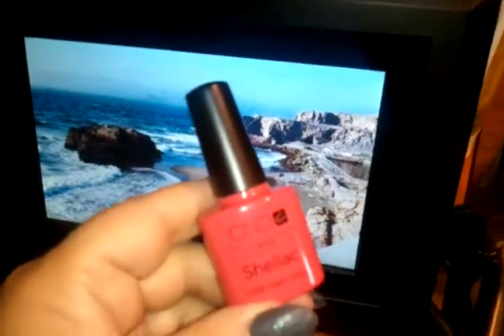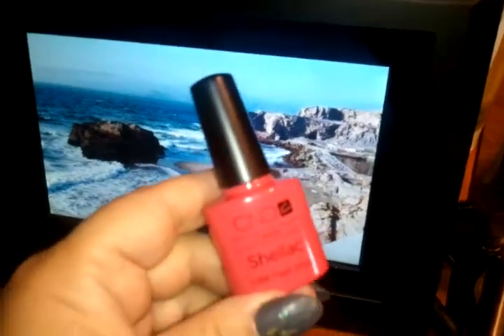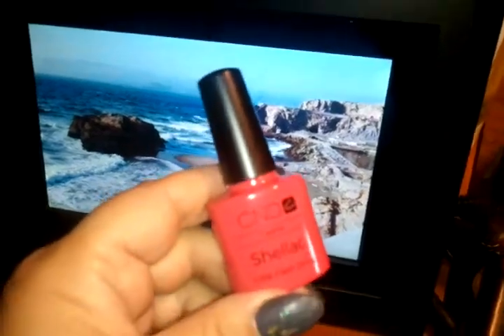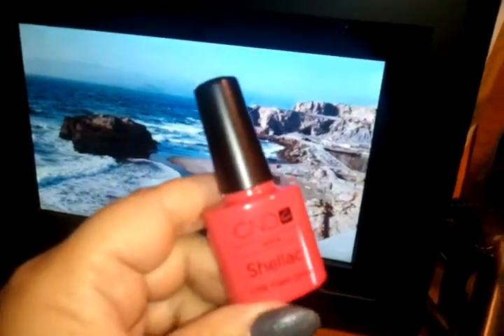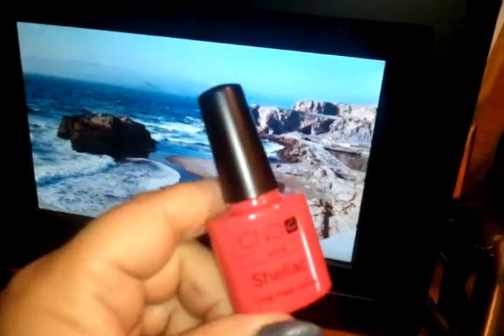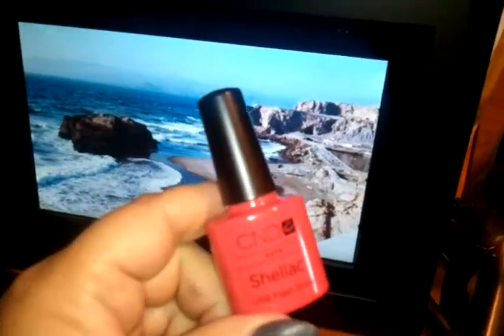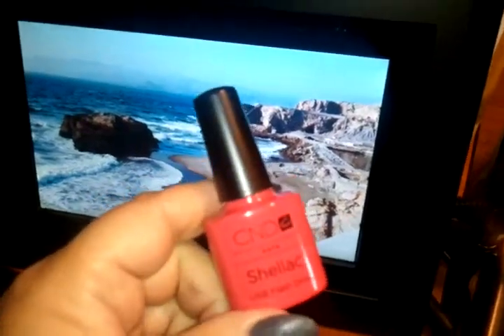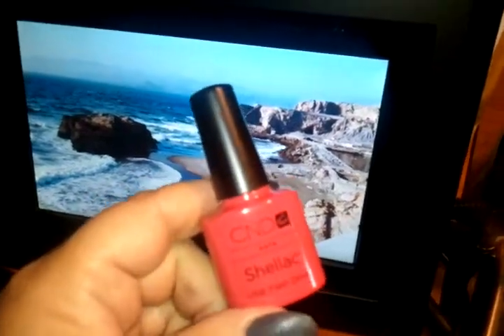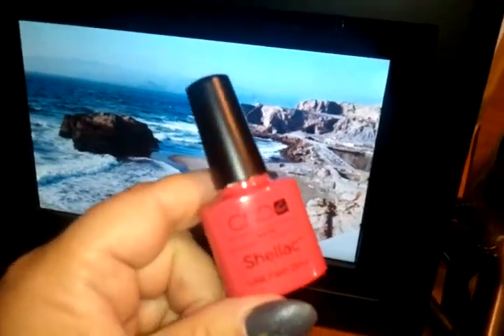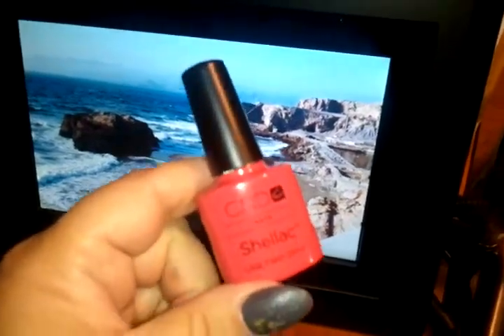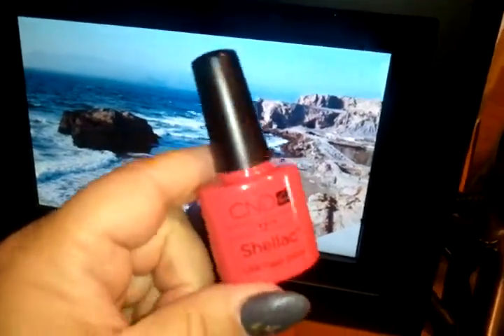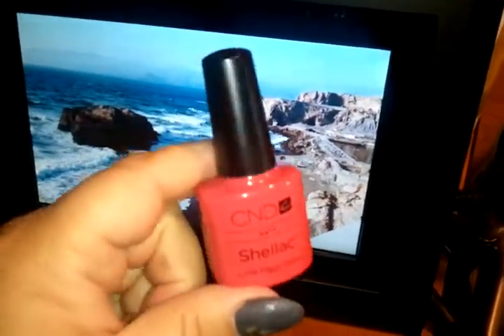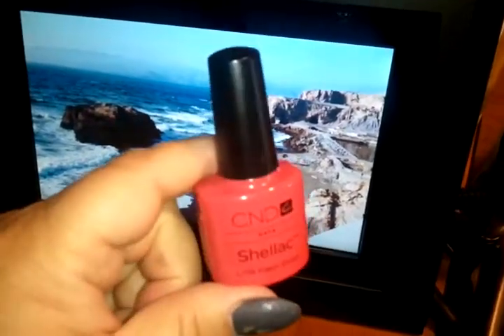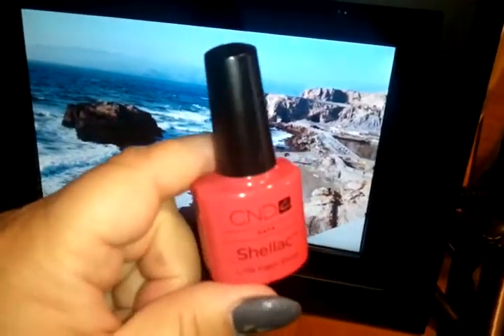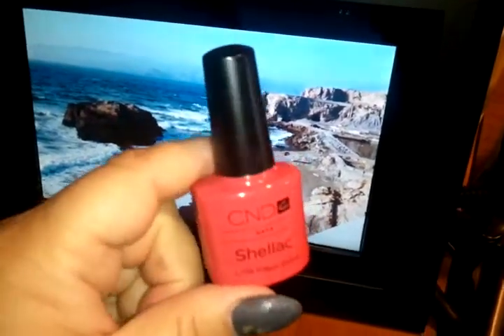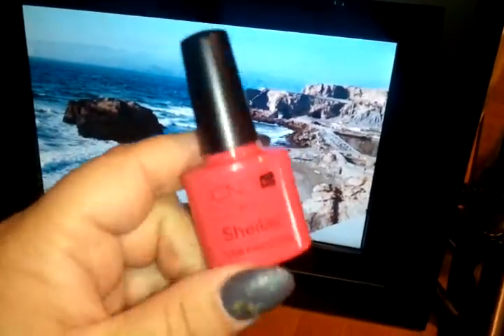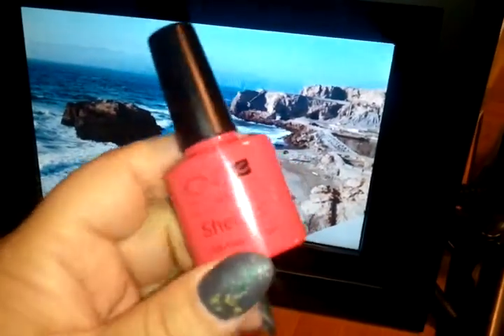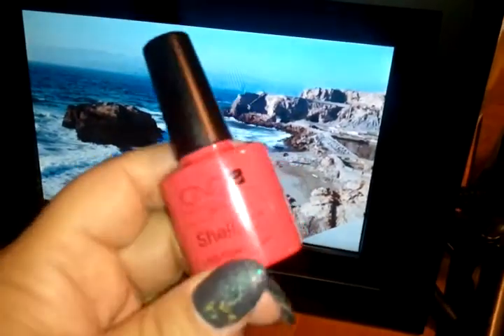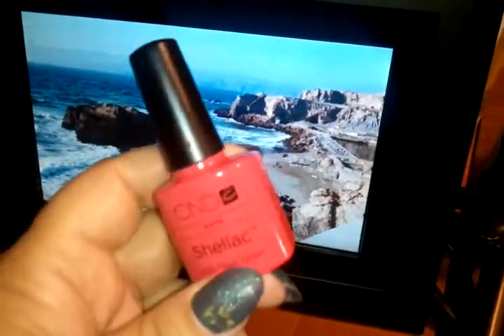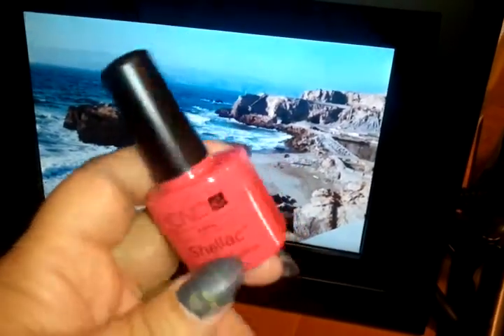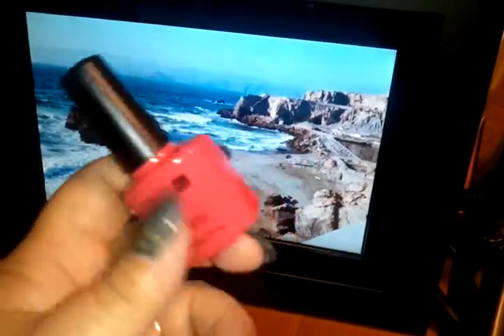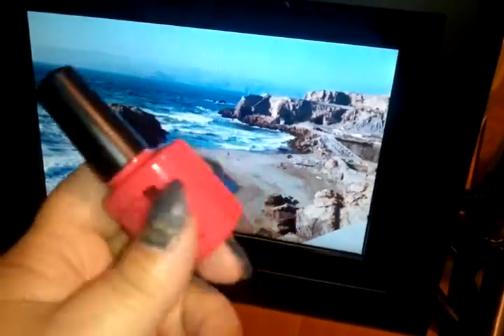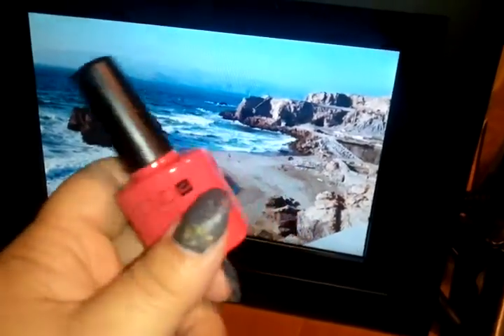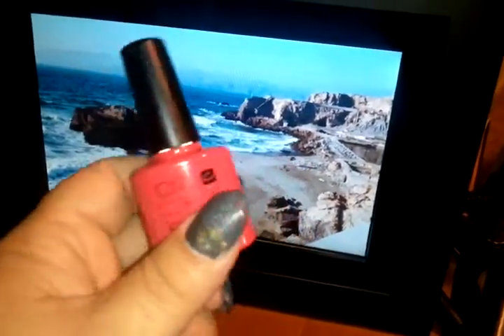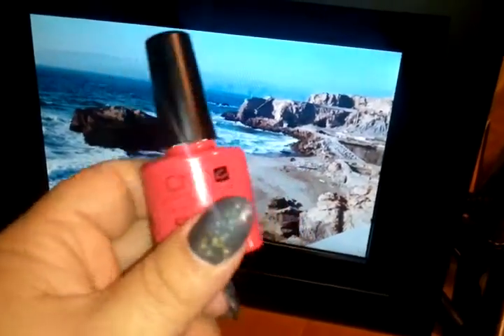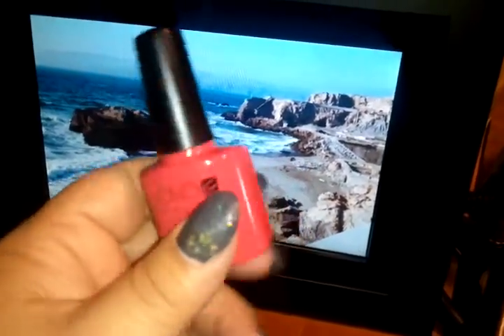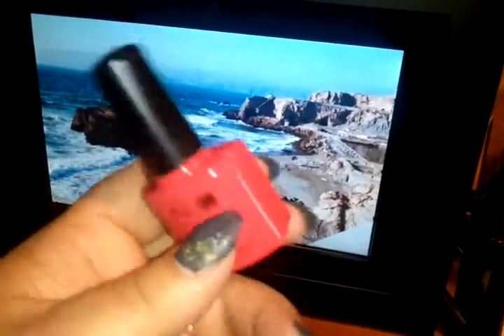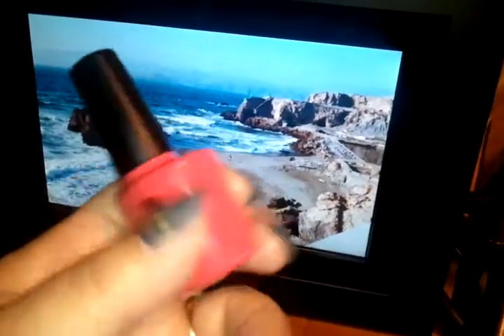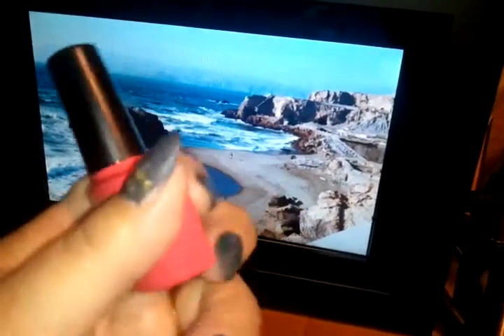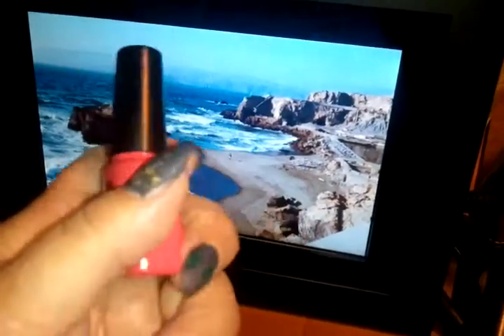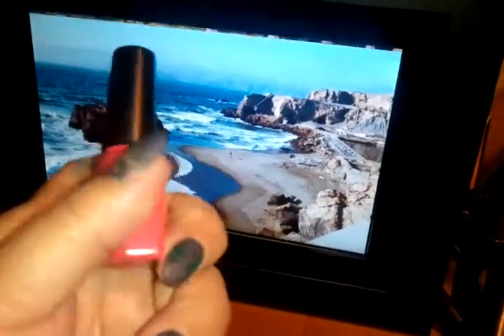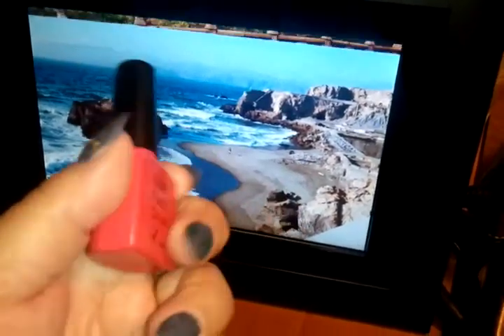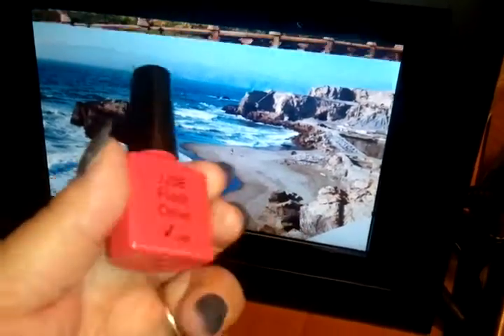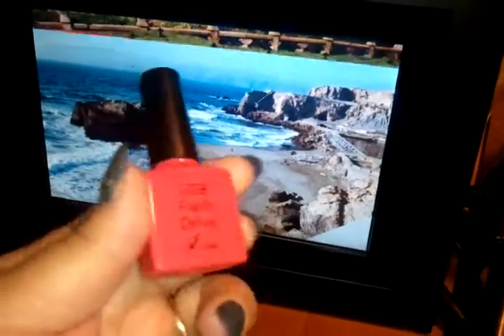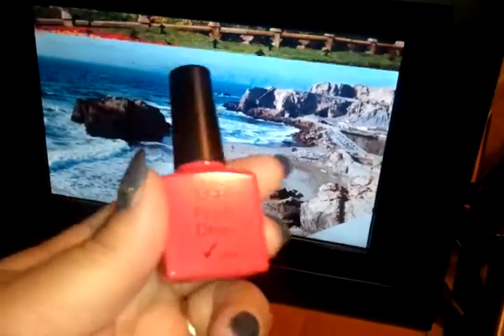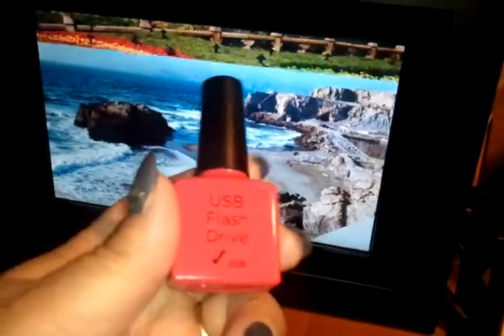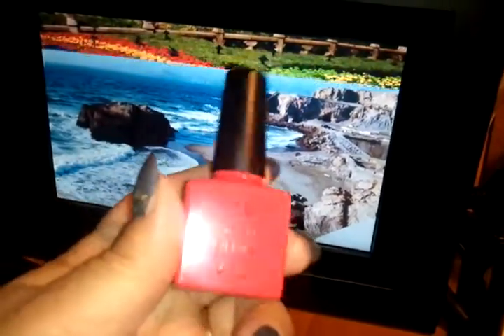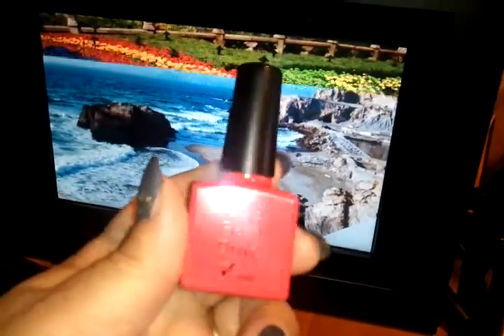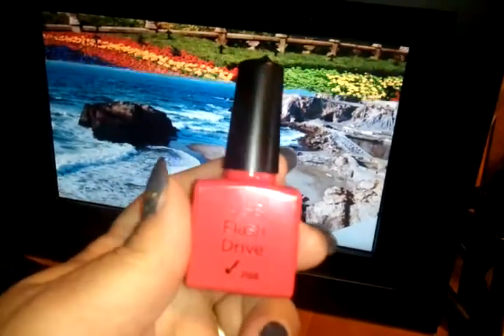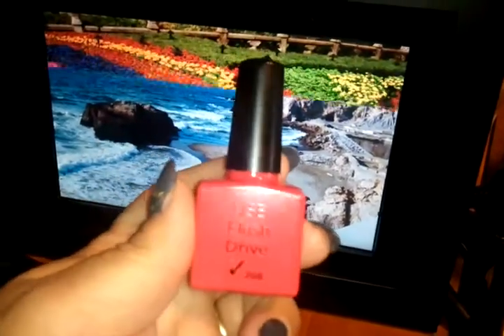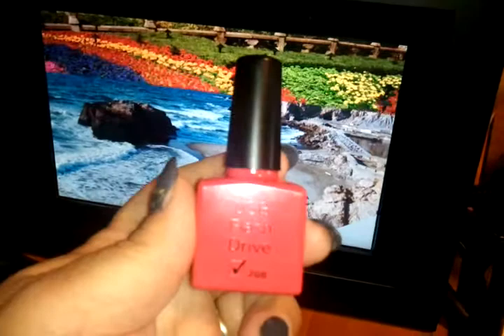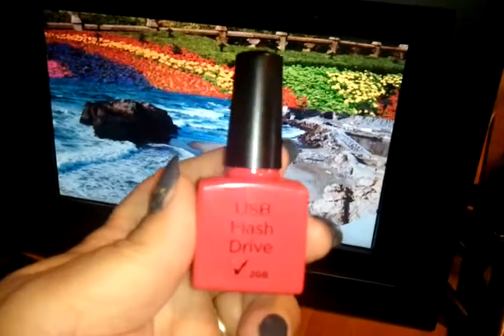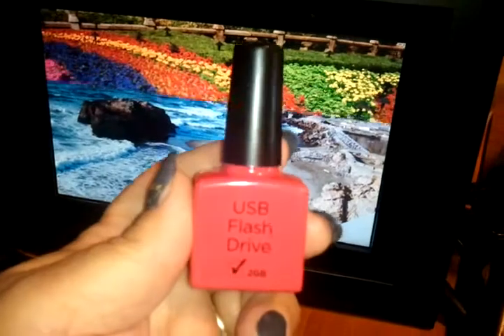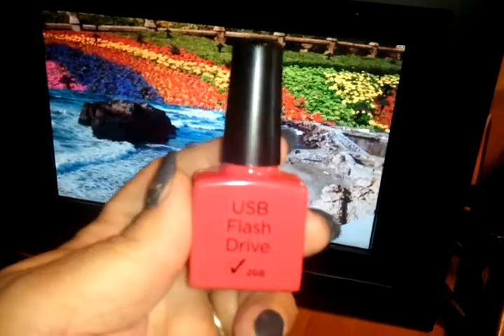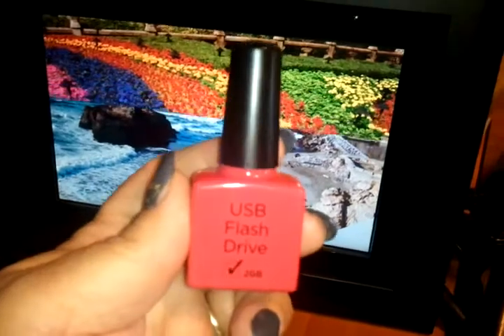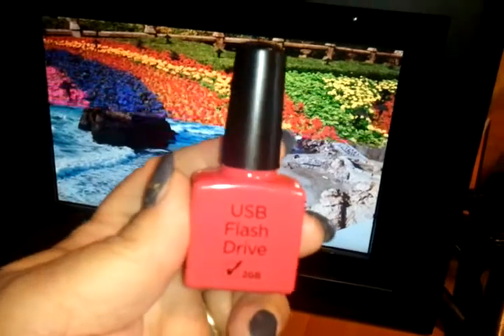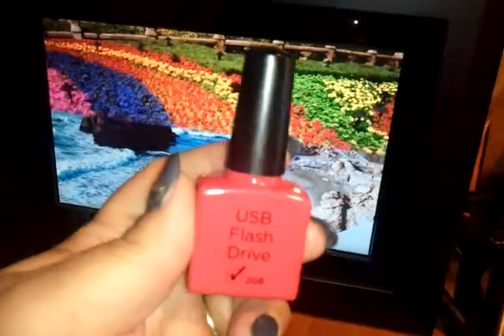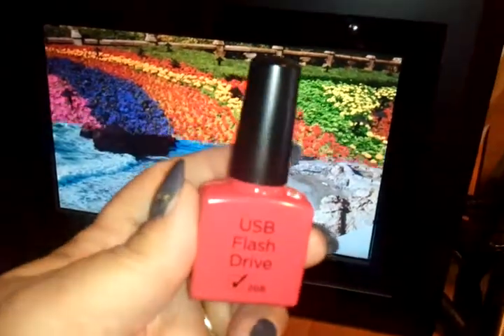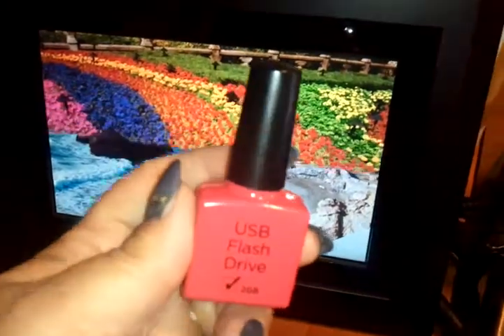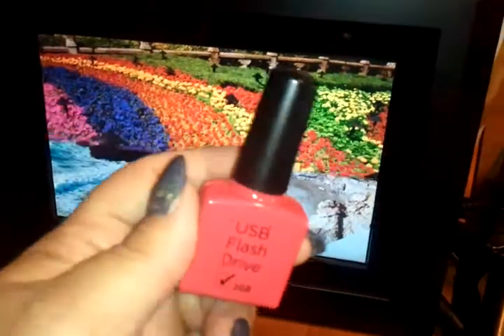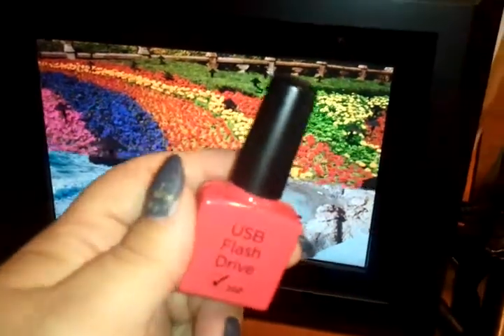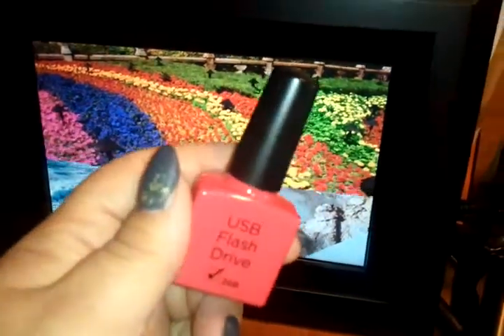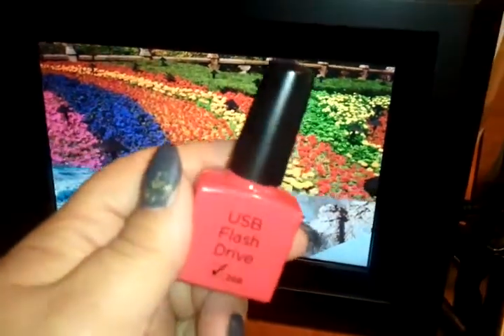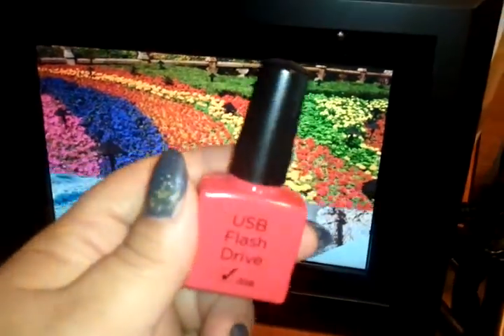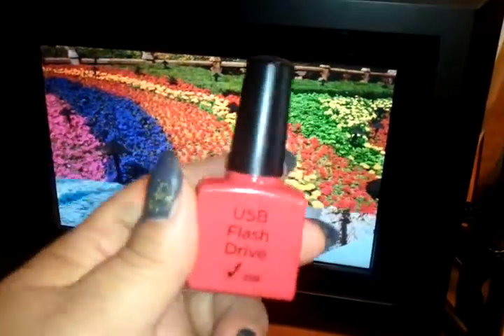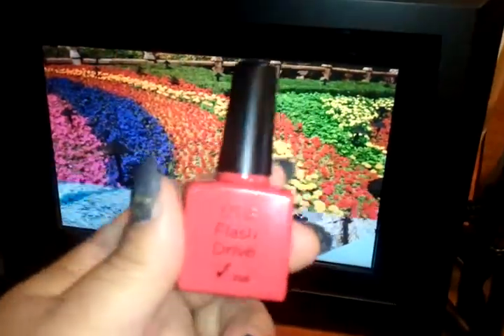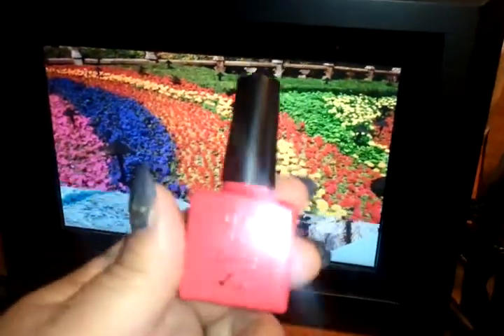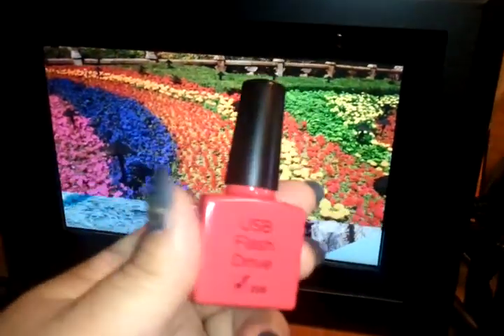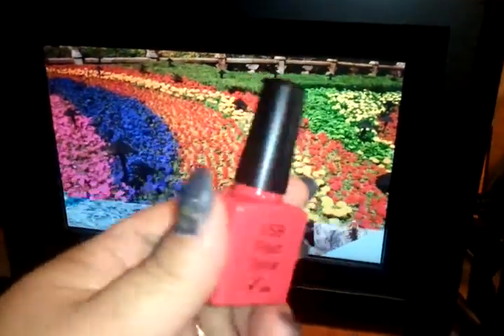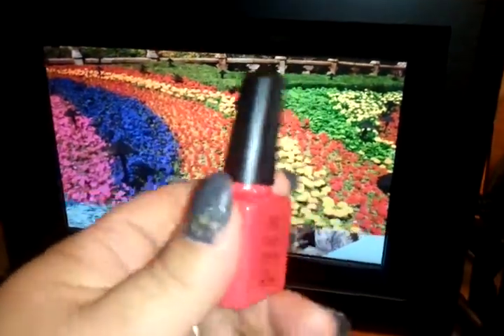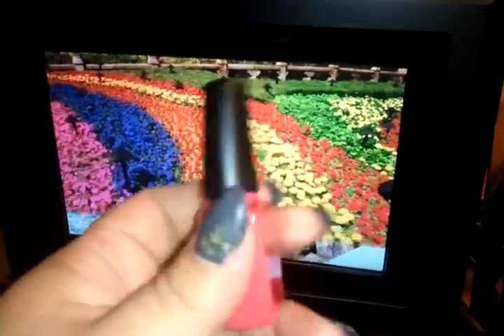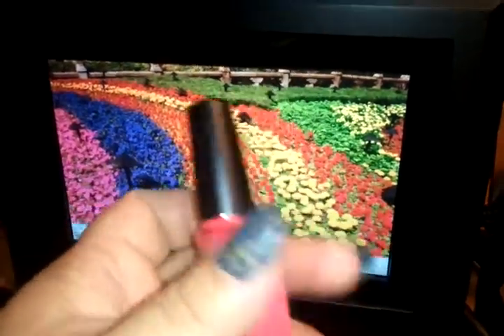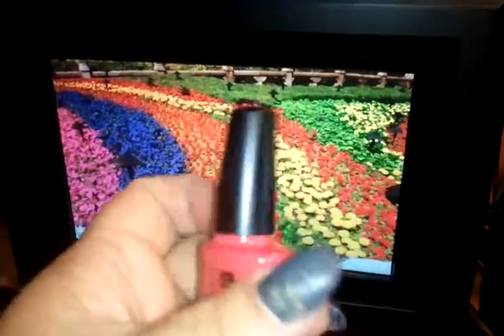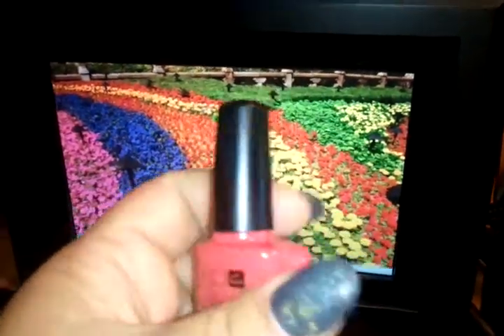C&D sent us these super adorable bottles. Looks like shellac, right? Wrong — it's a USB flash drive. So cute.